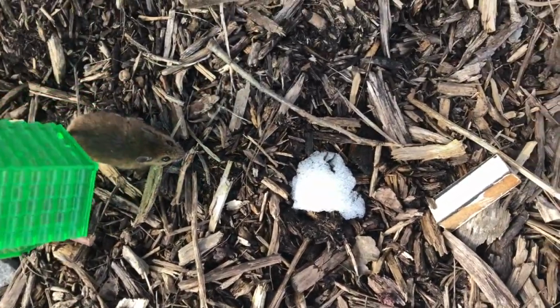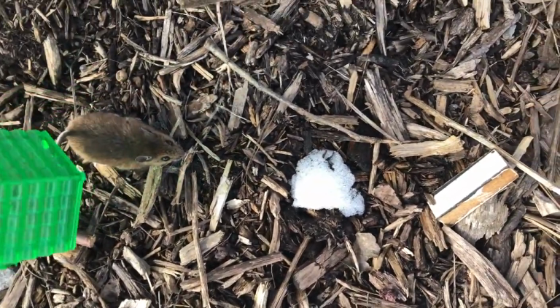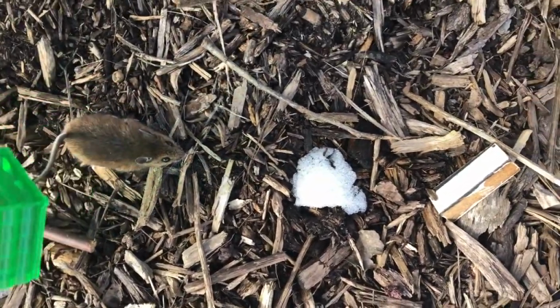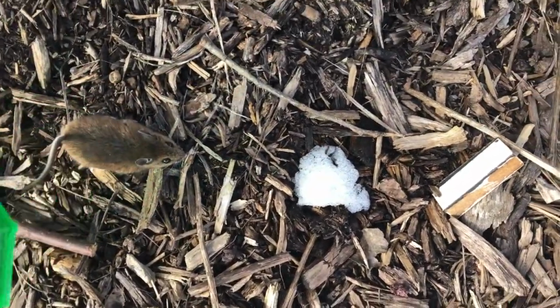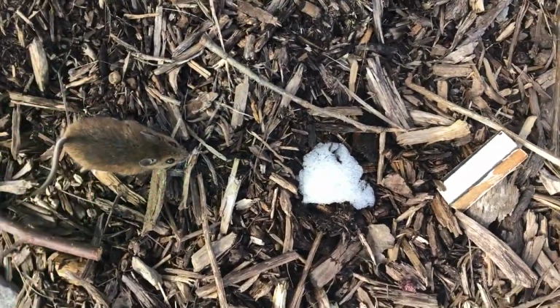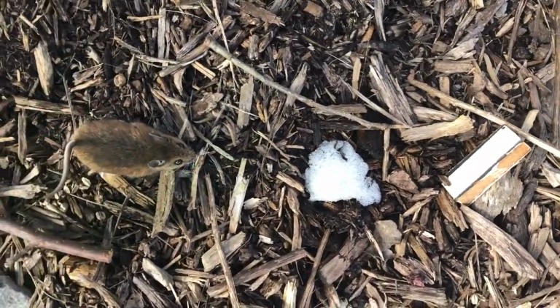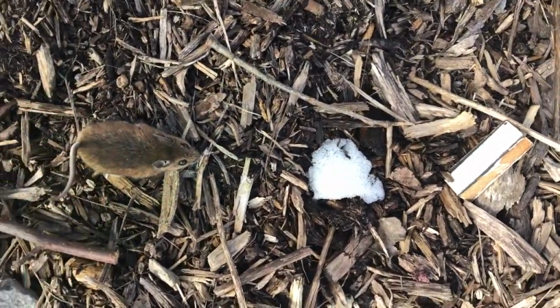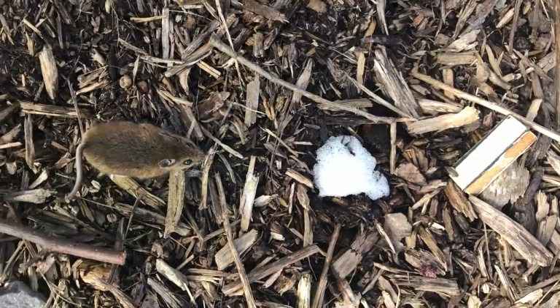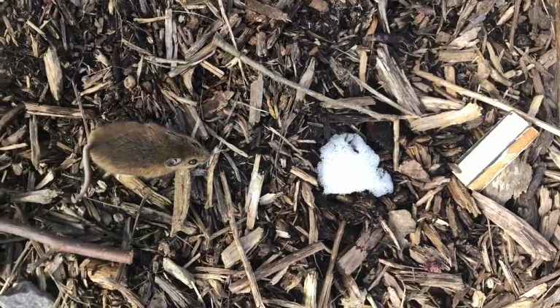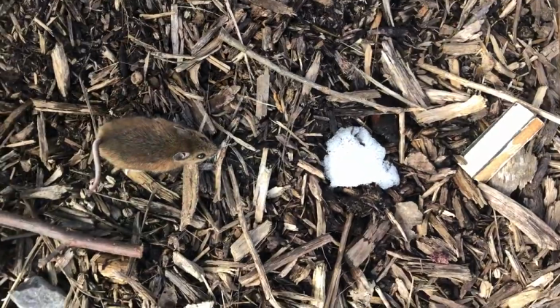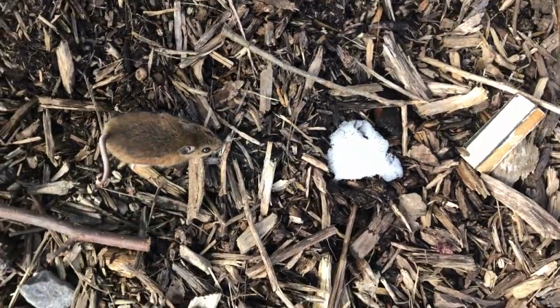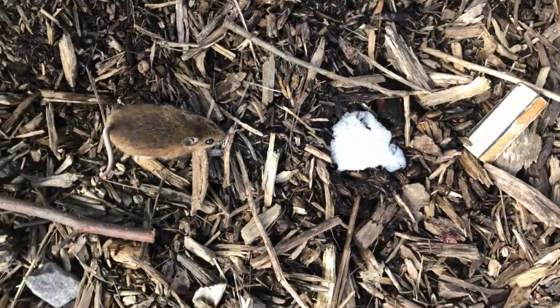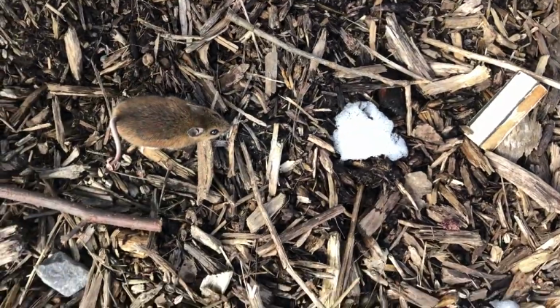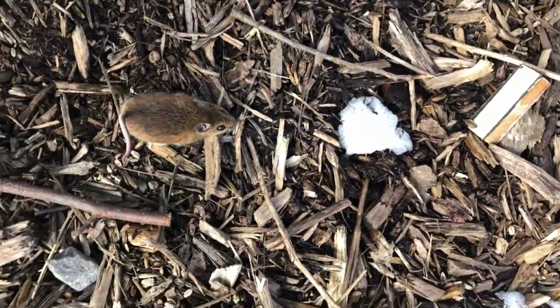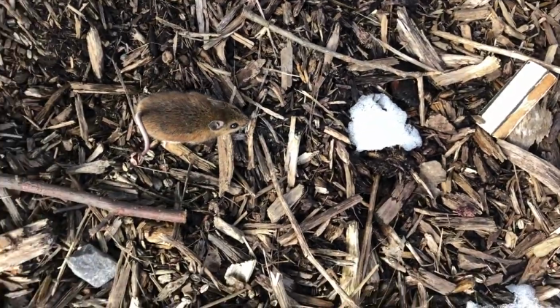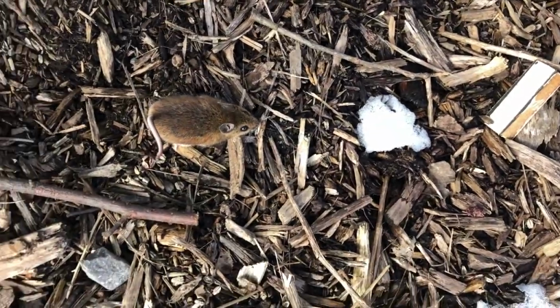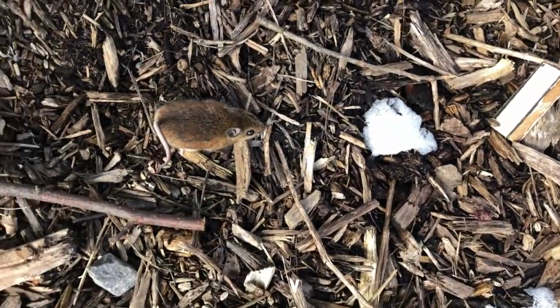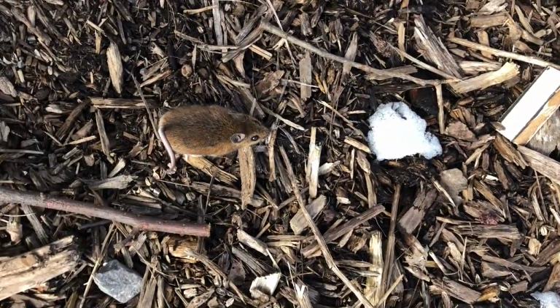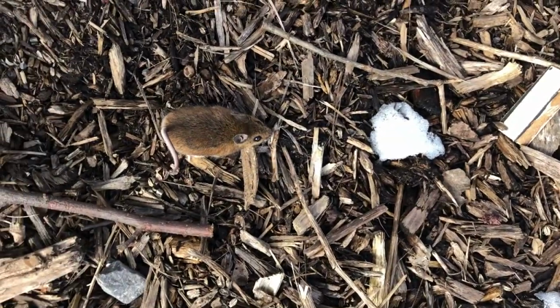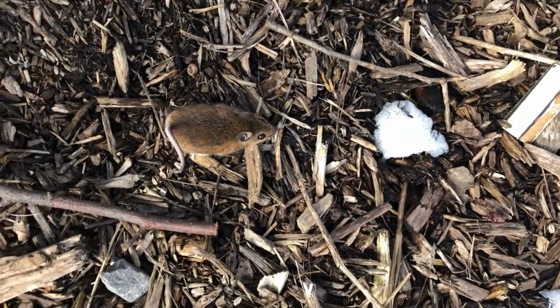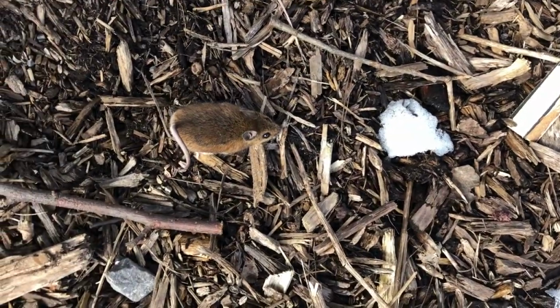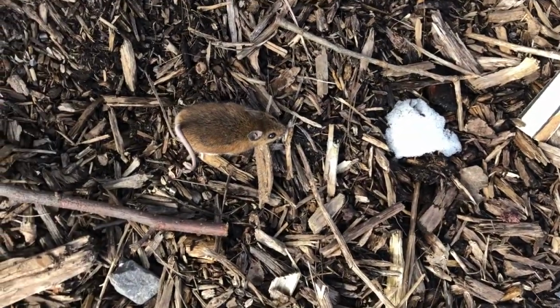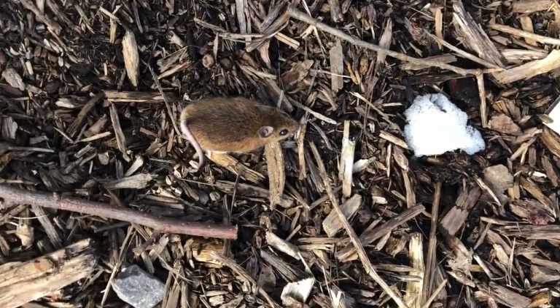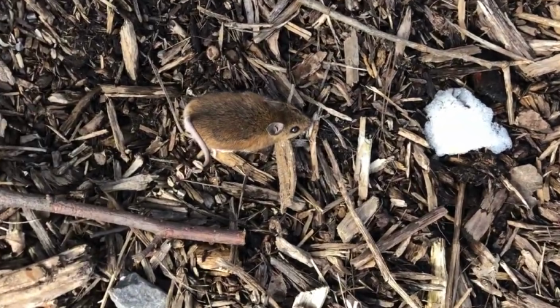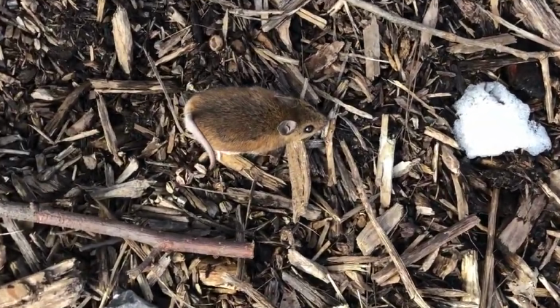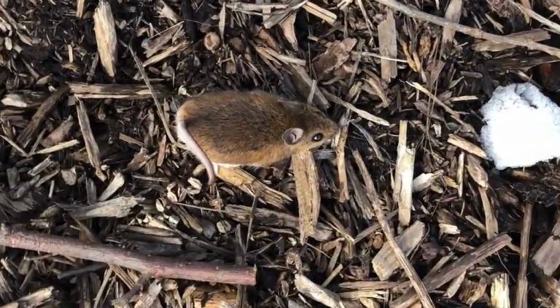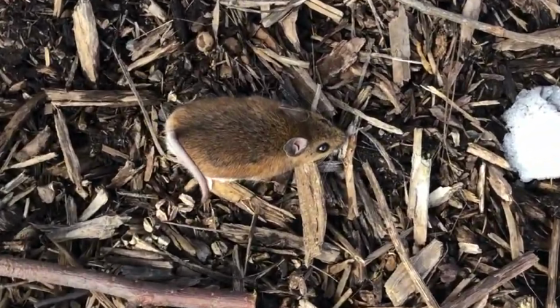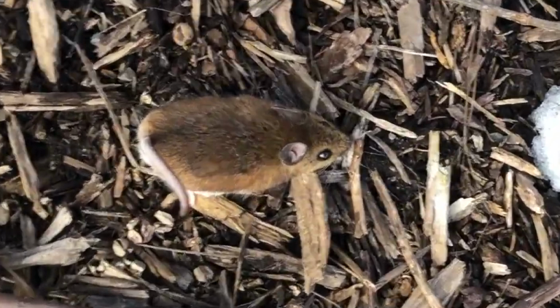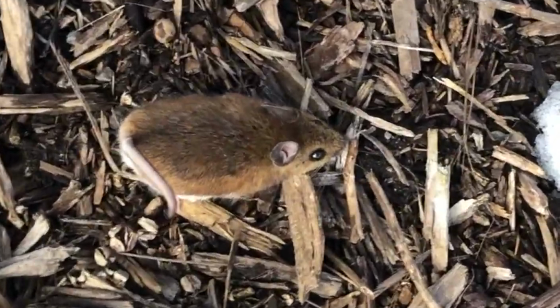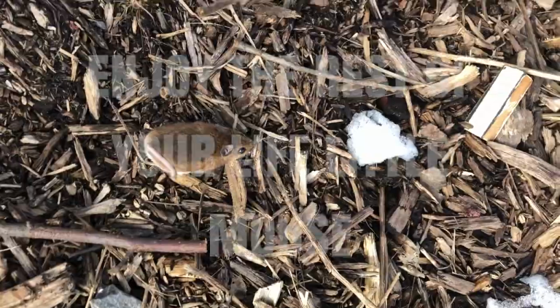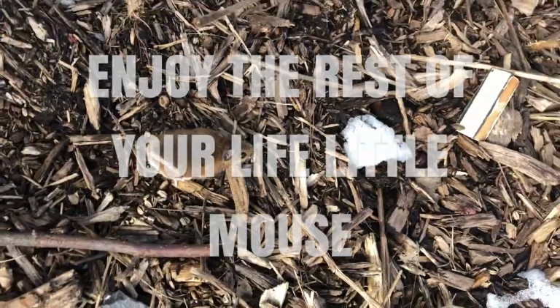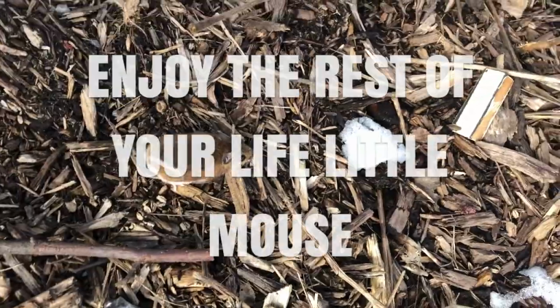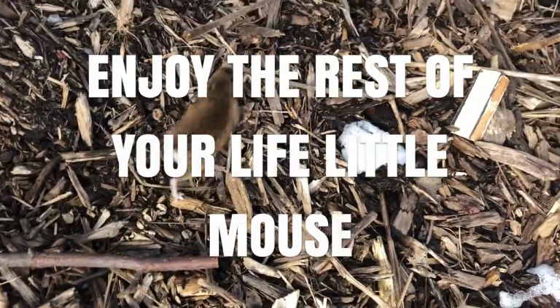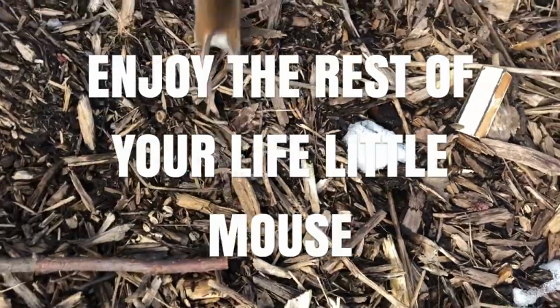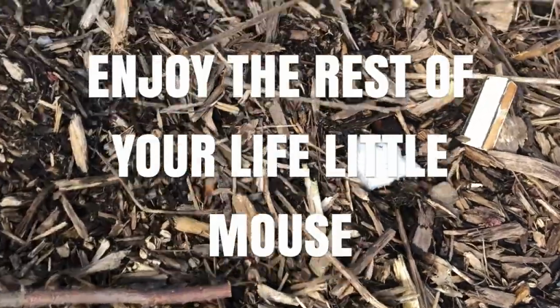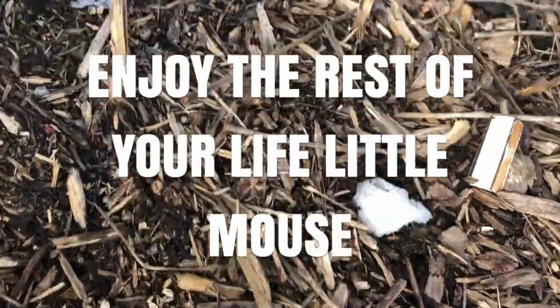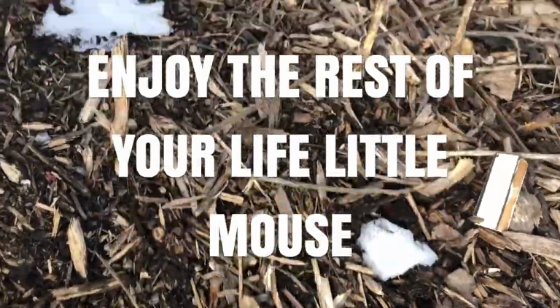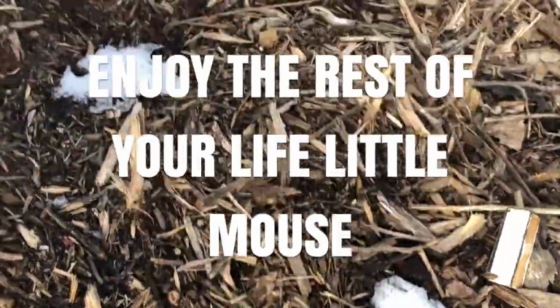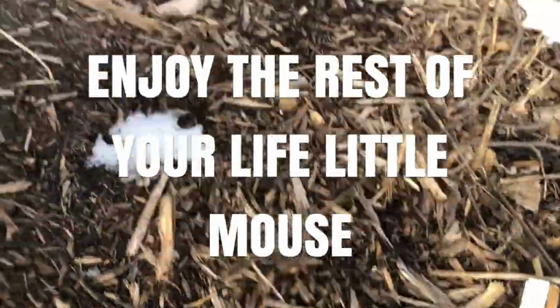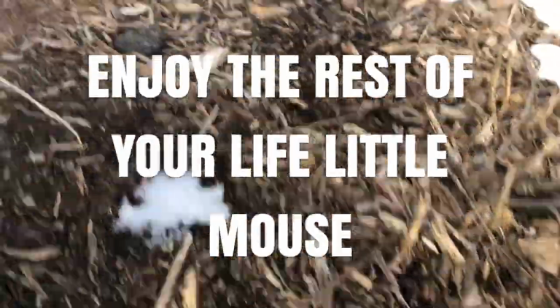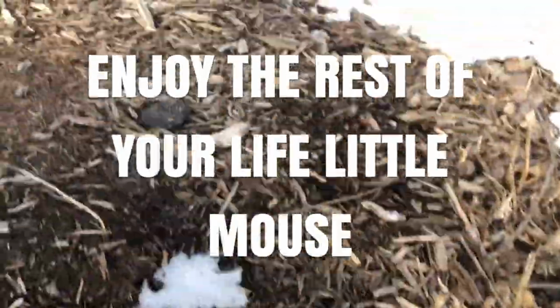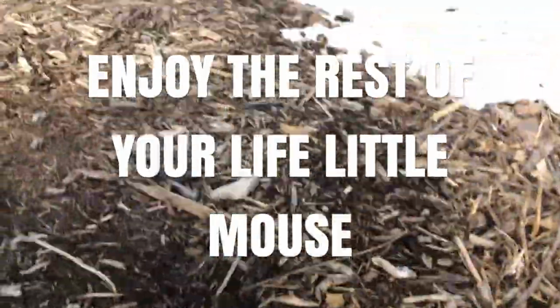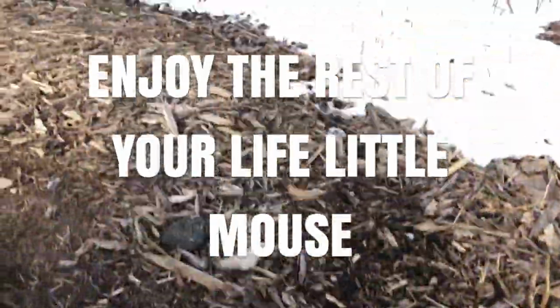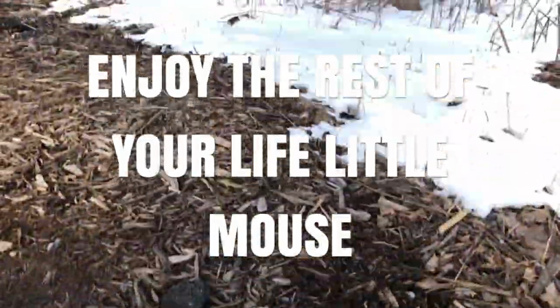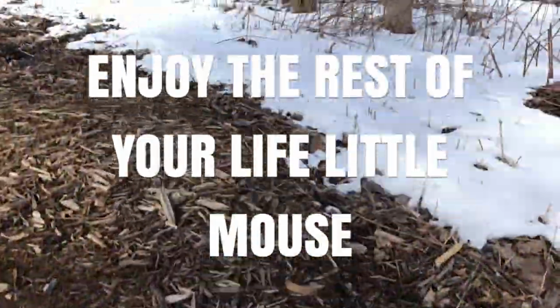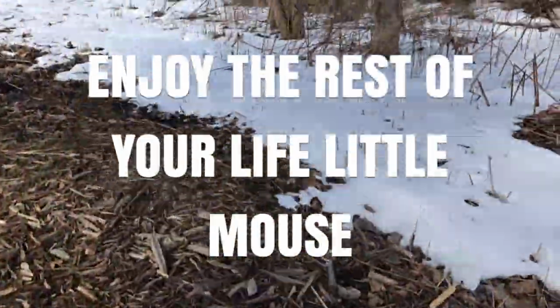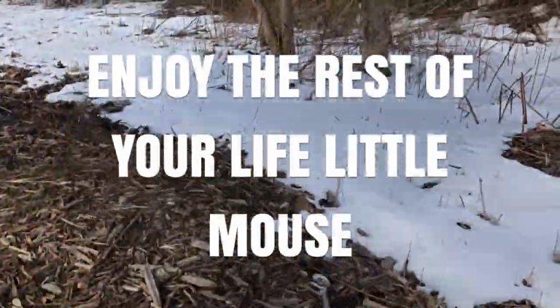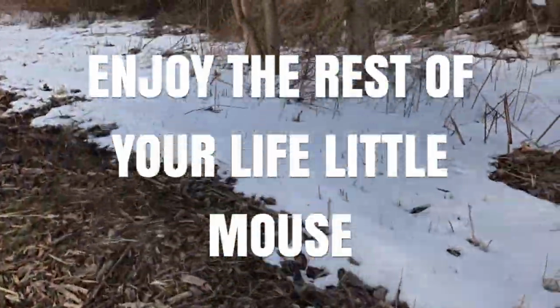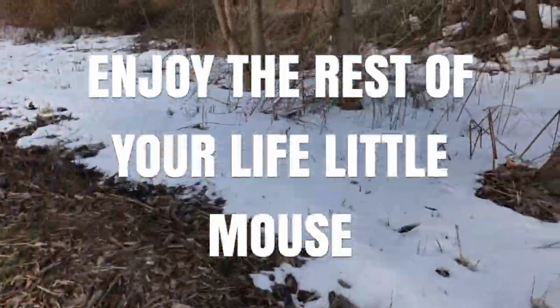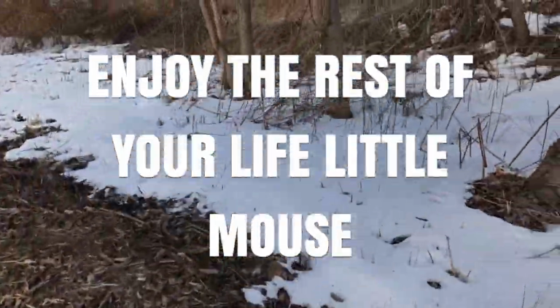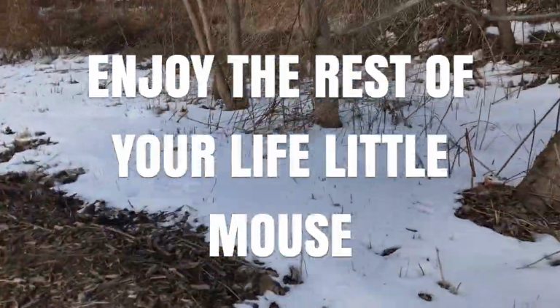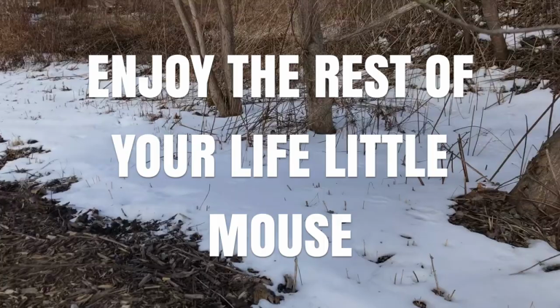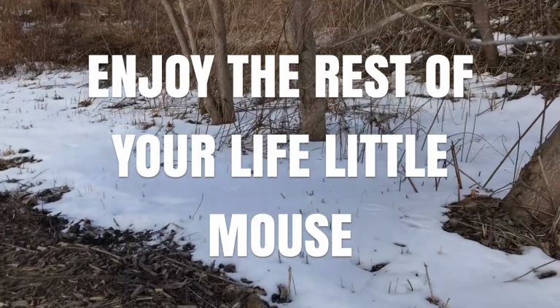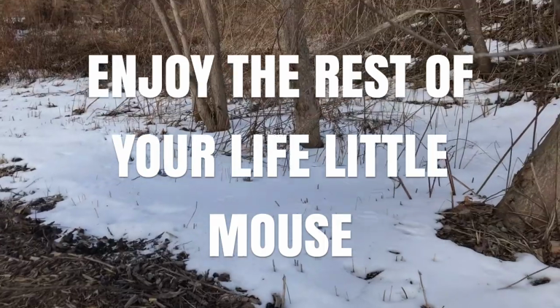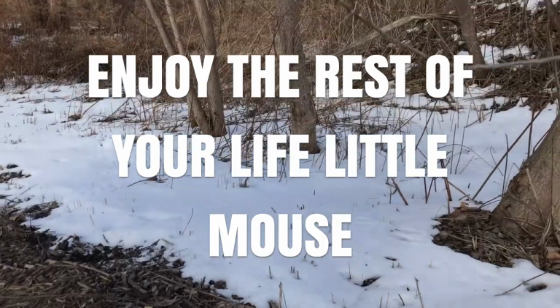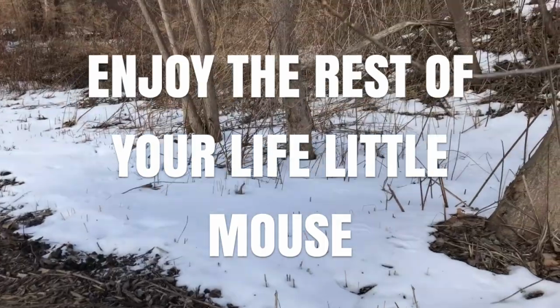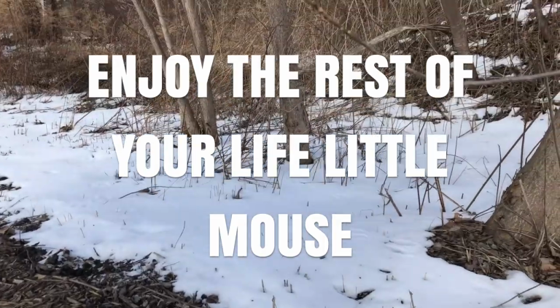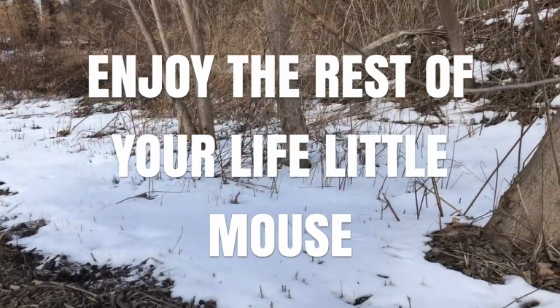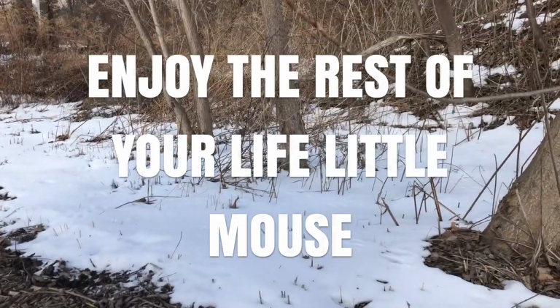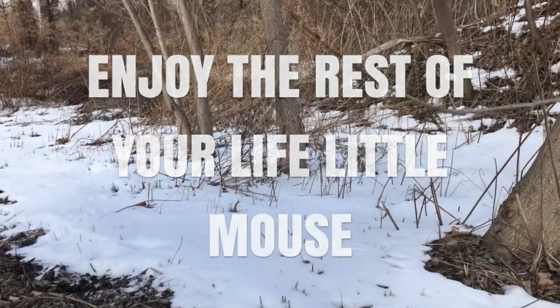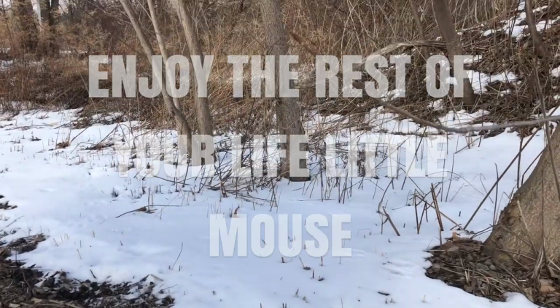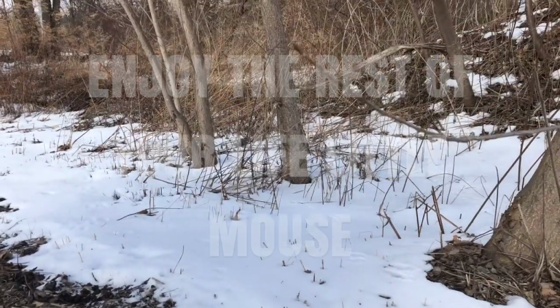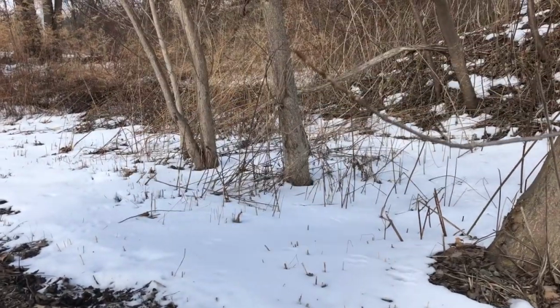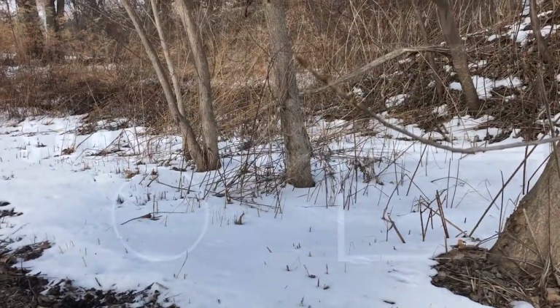Oh, he's so cute. He's so scared. It's okay, little guy. Oh my gosh. Where did he even go?